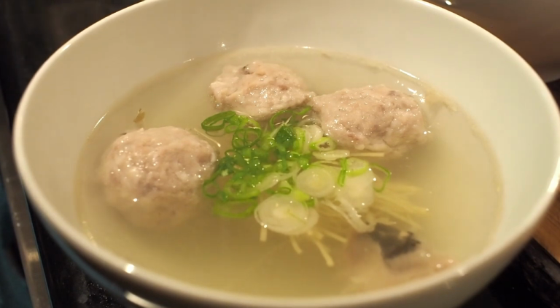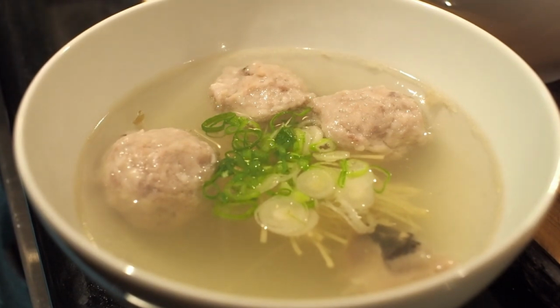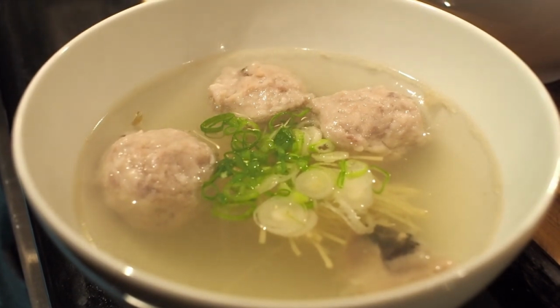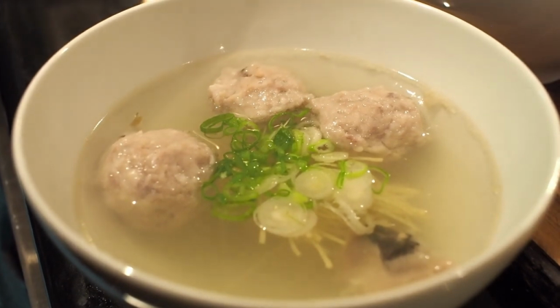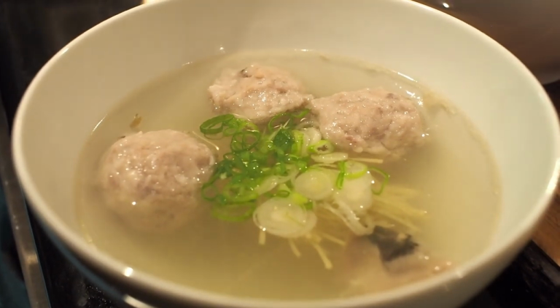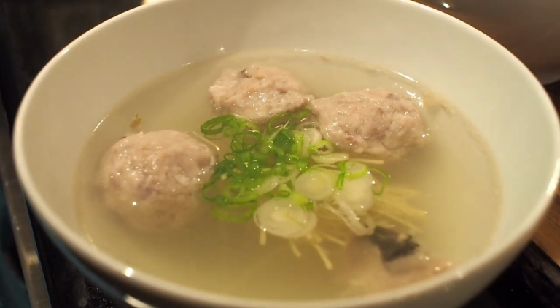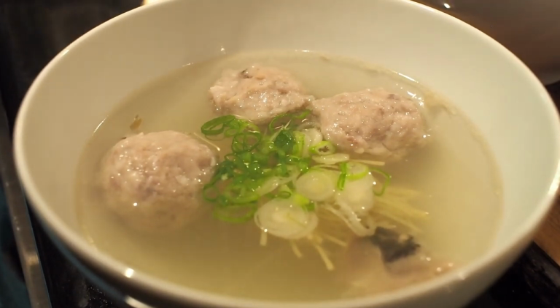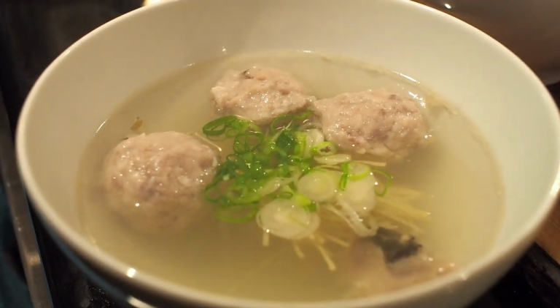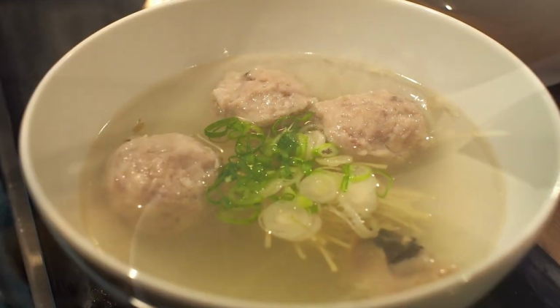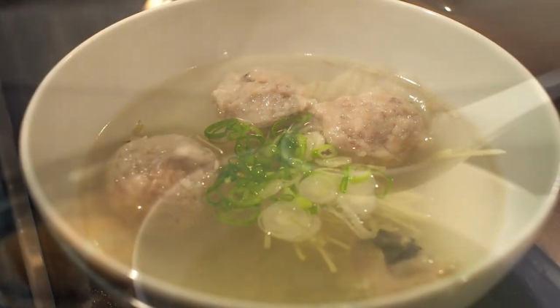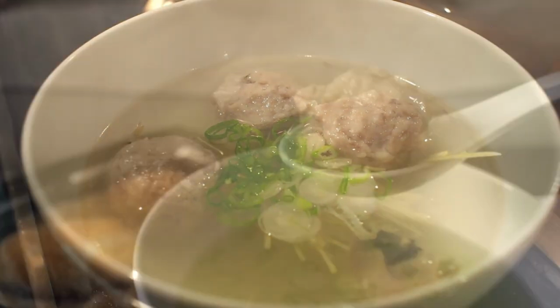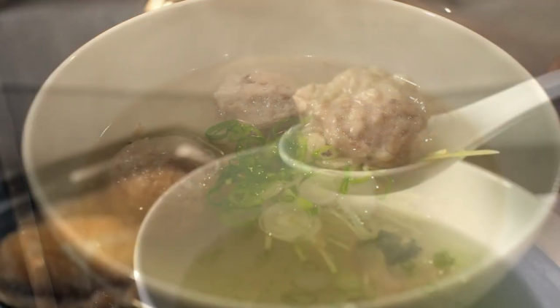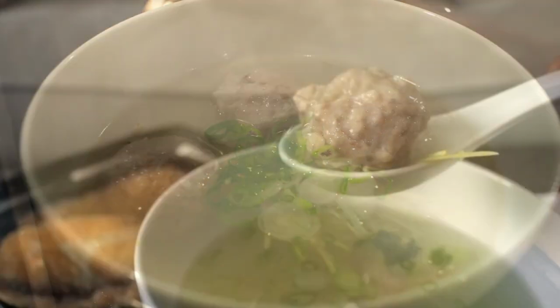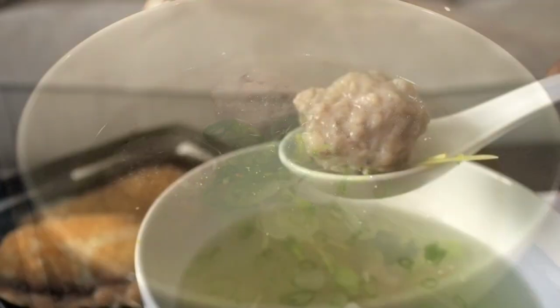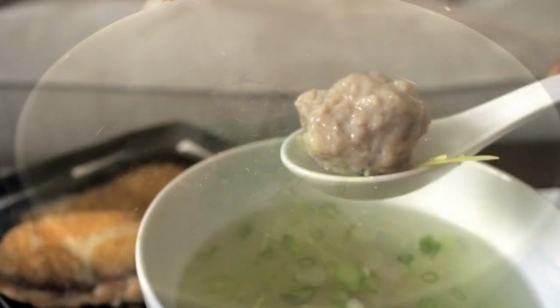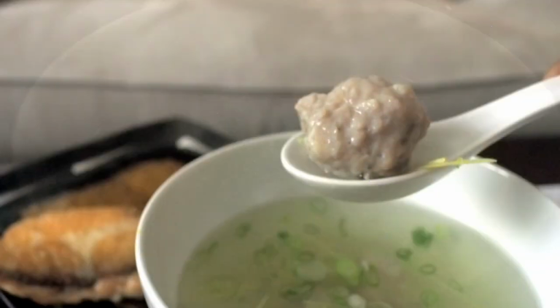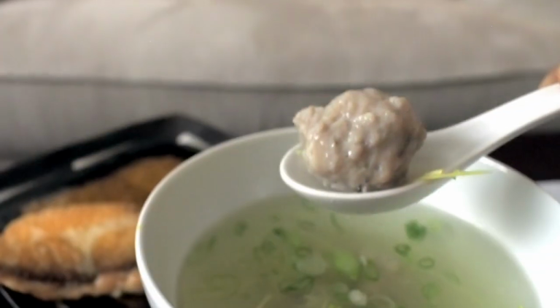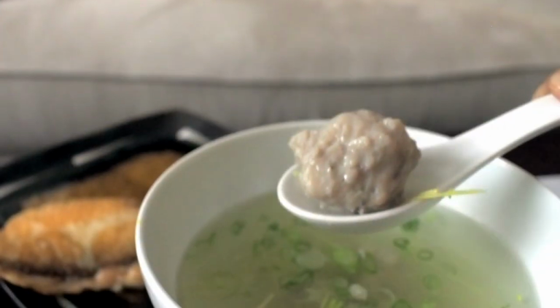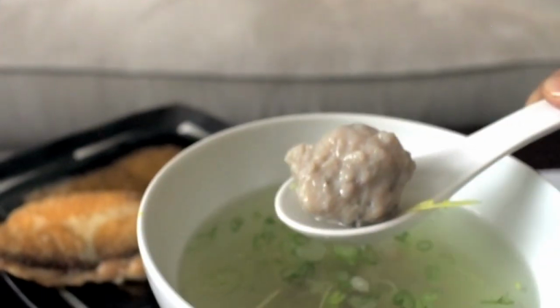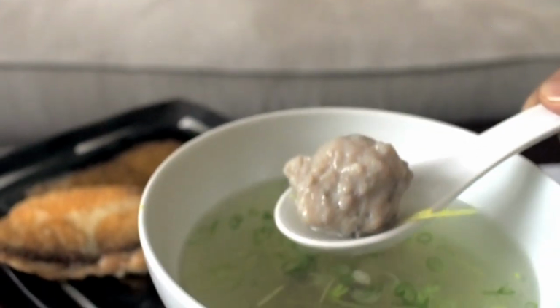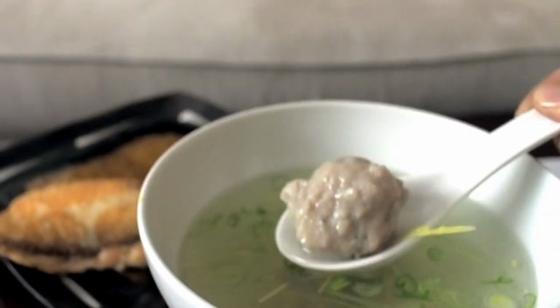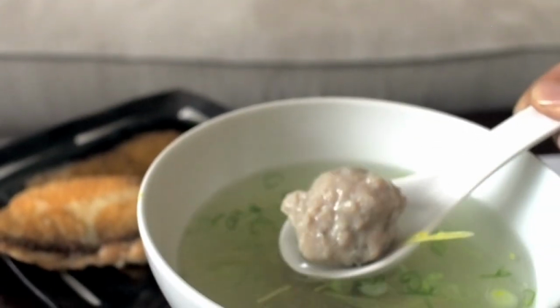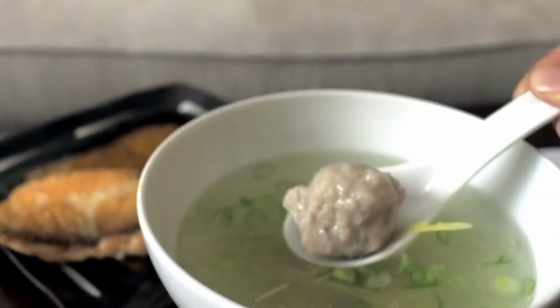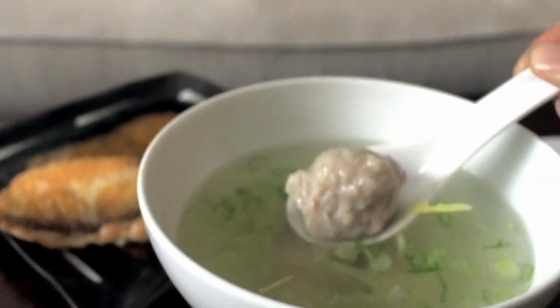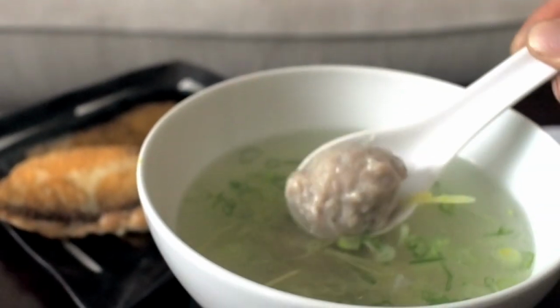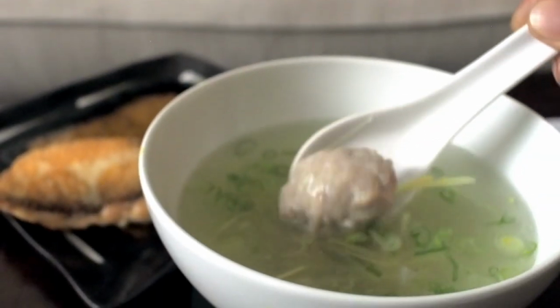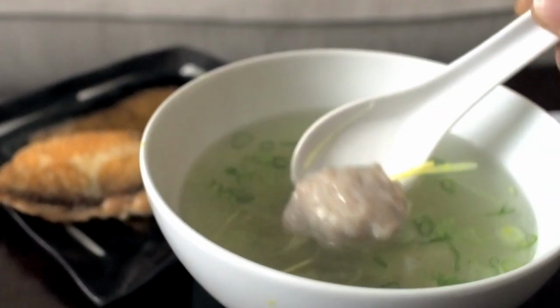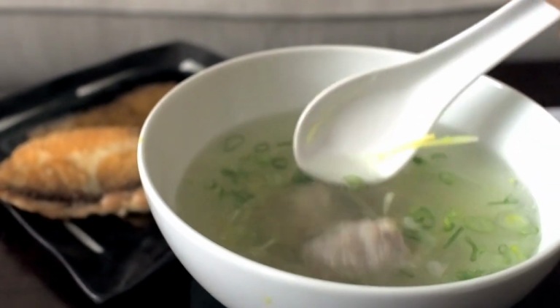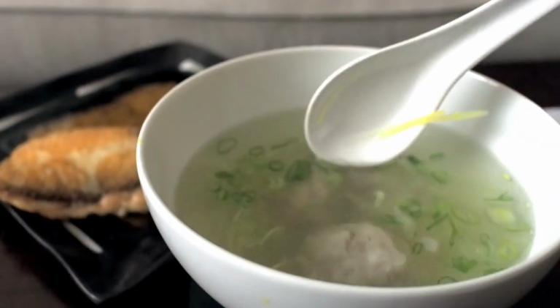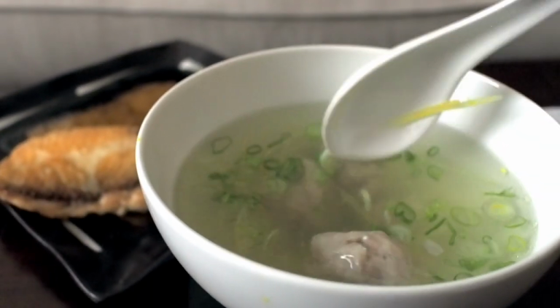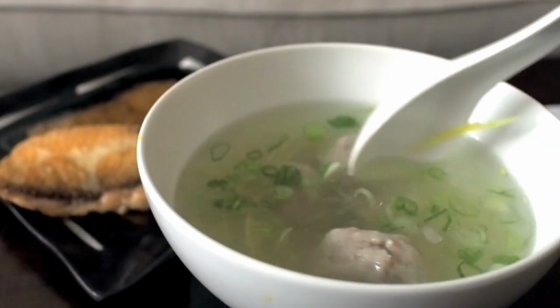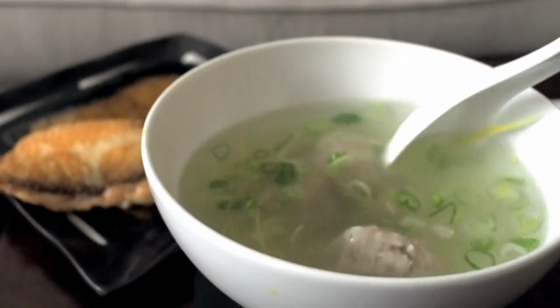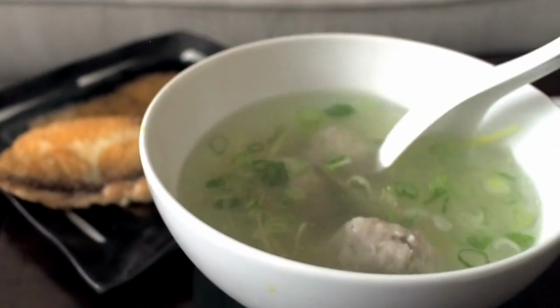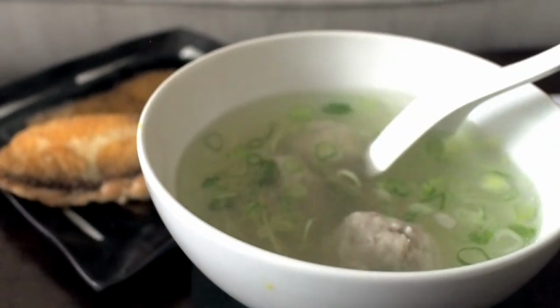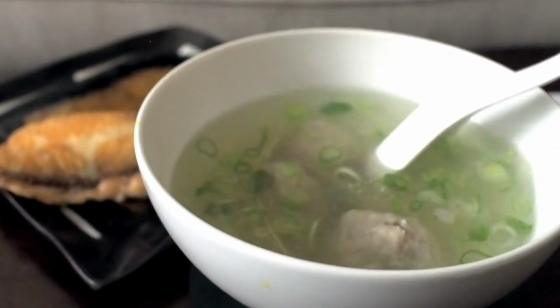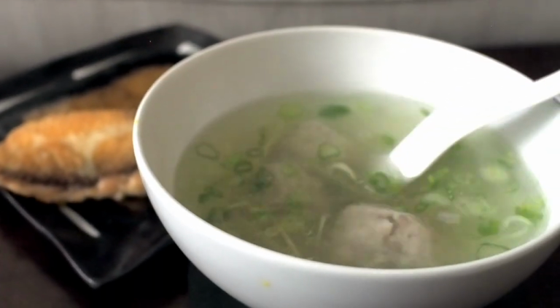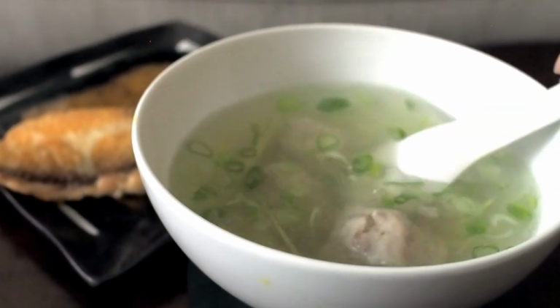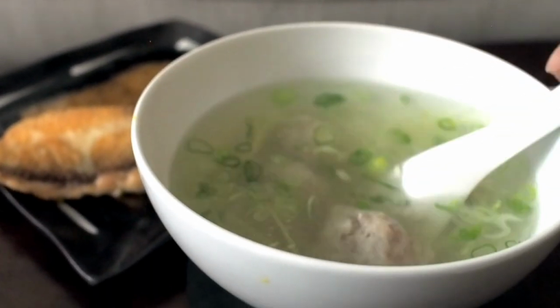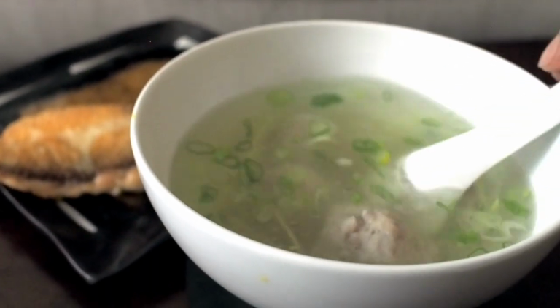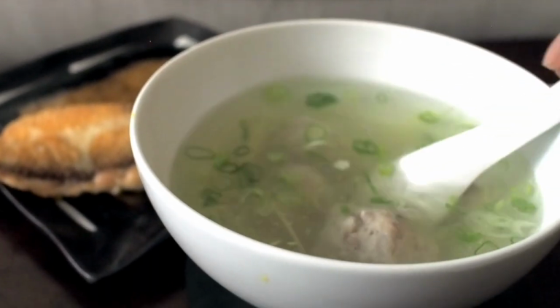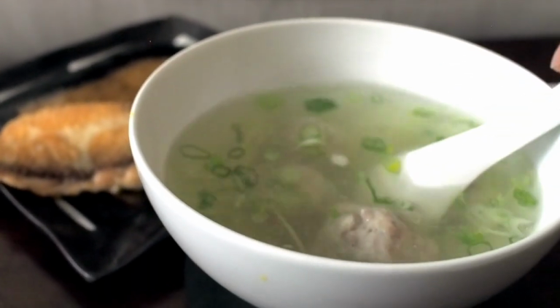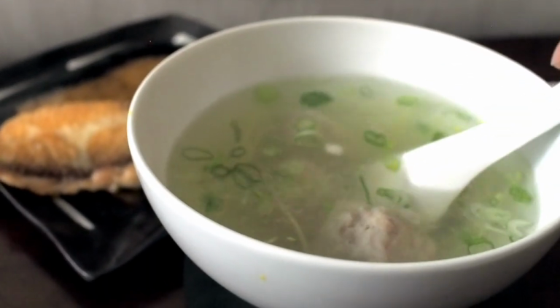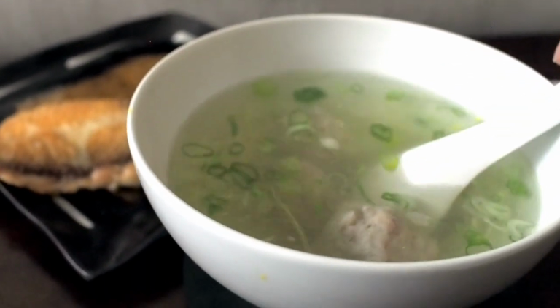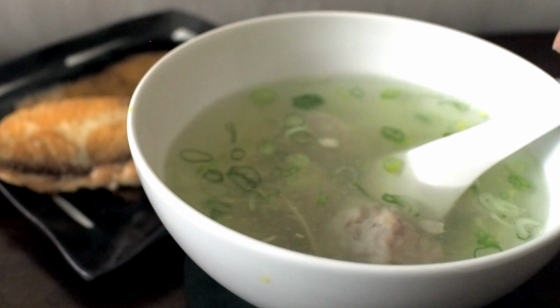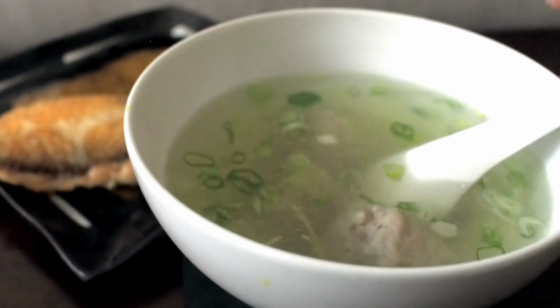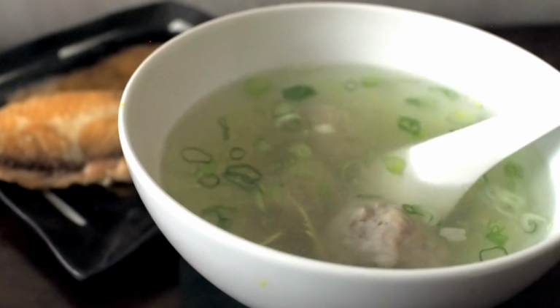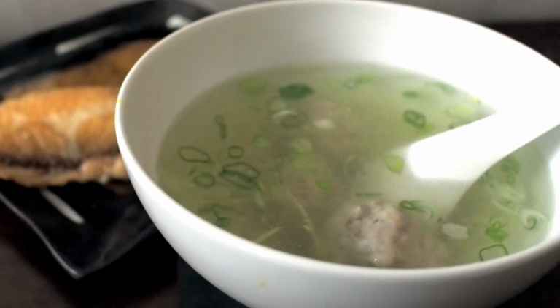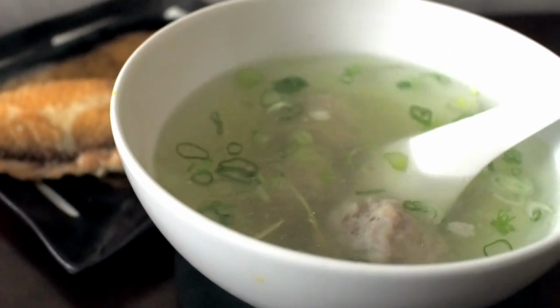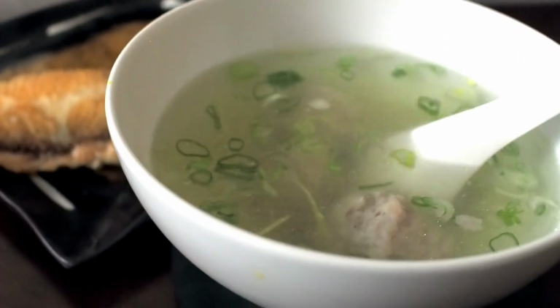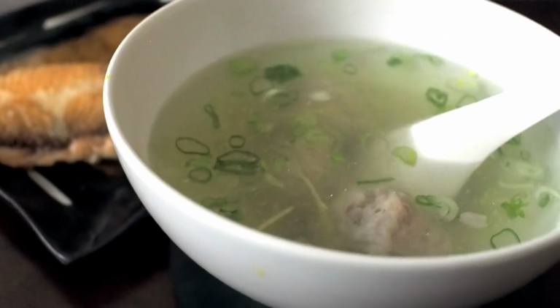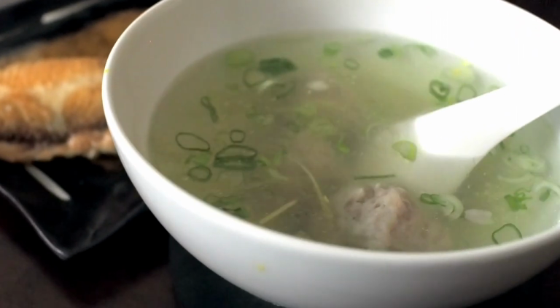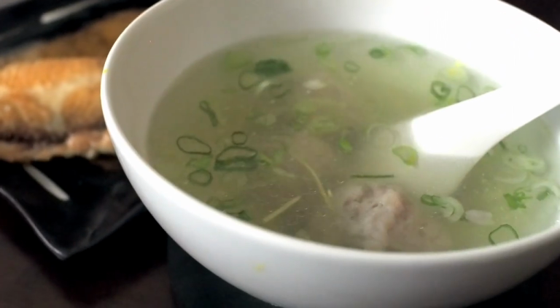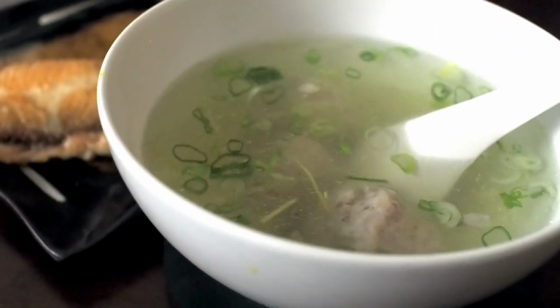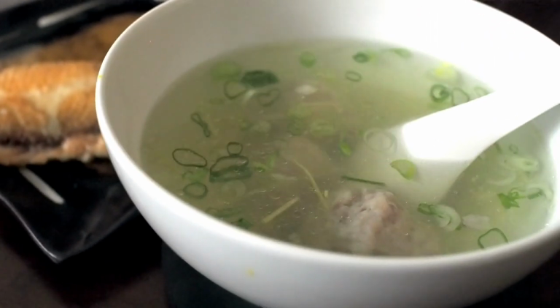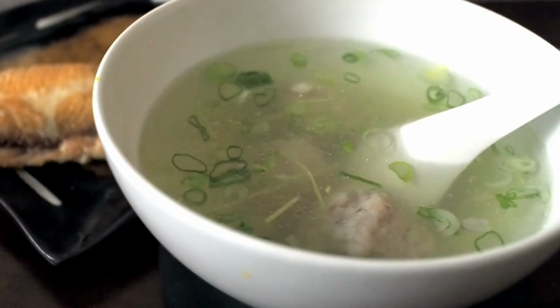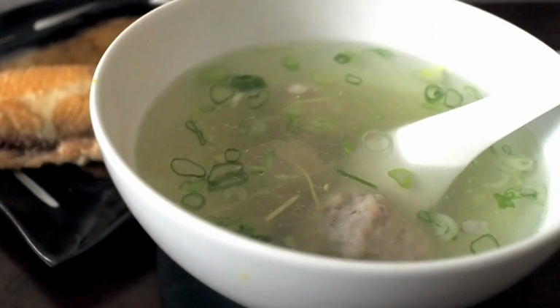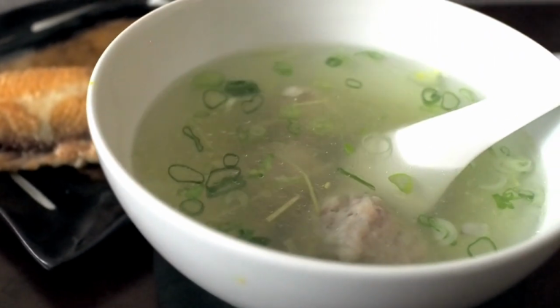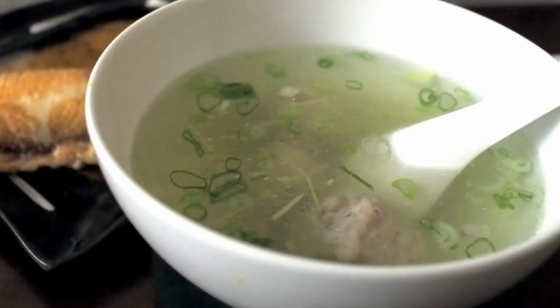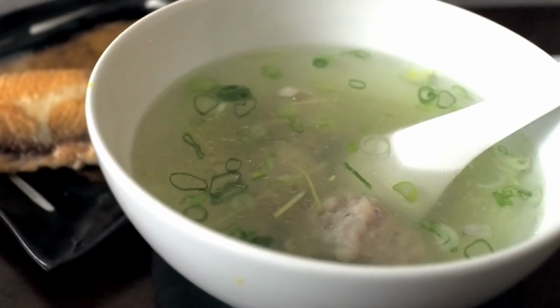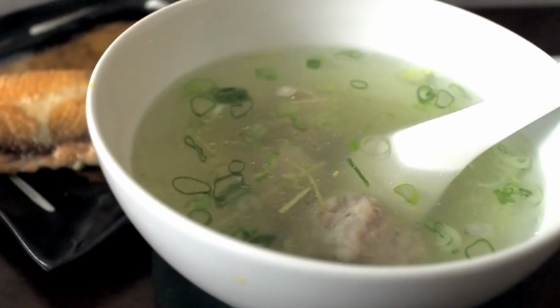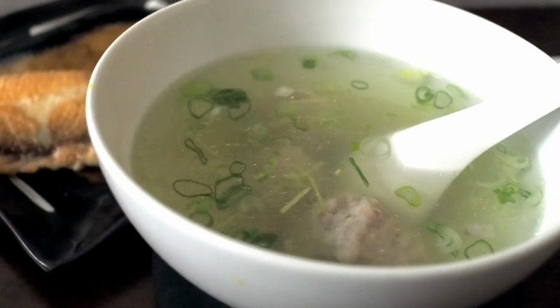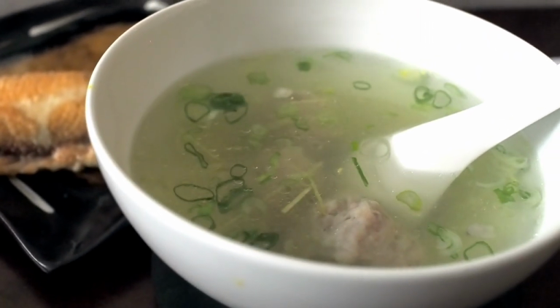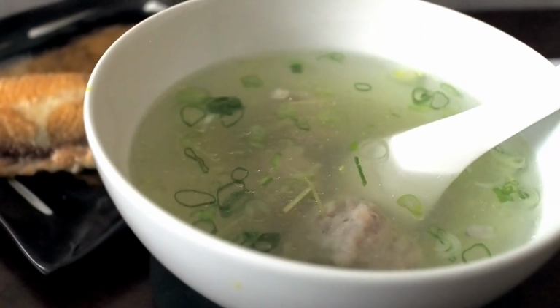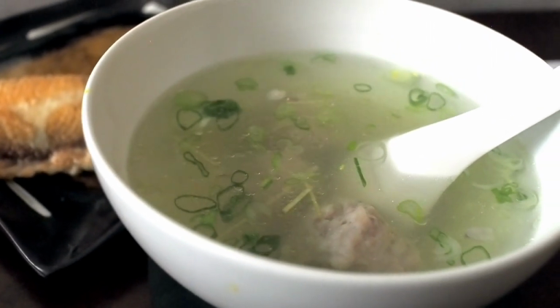And this is how Taiwanese people eat milkfish. Alright, that's it for today's episode. Stay tuned, and I'll see you next time.